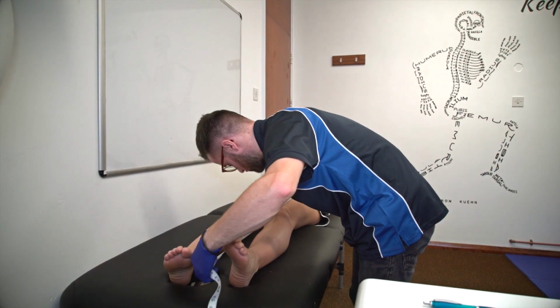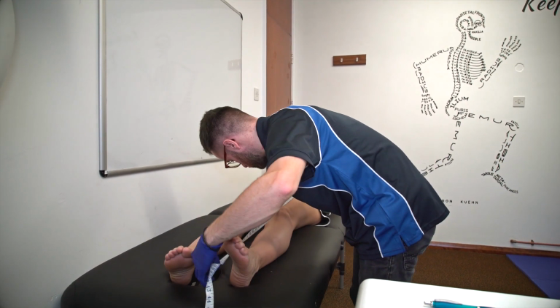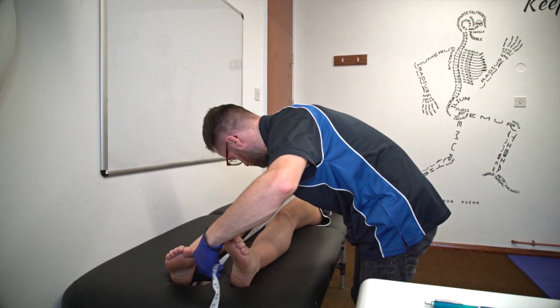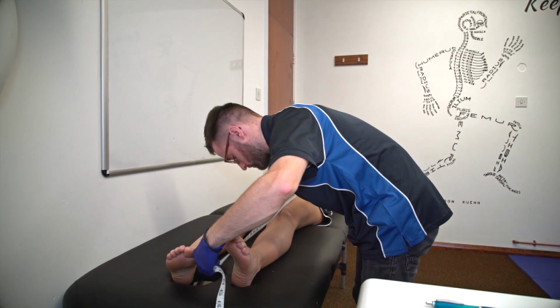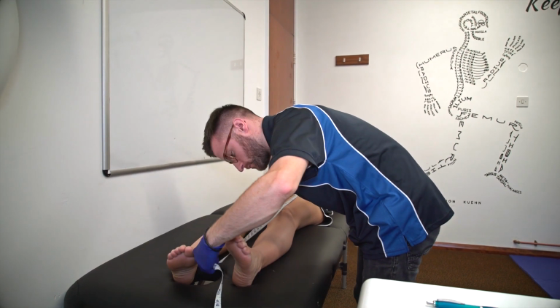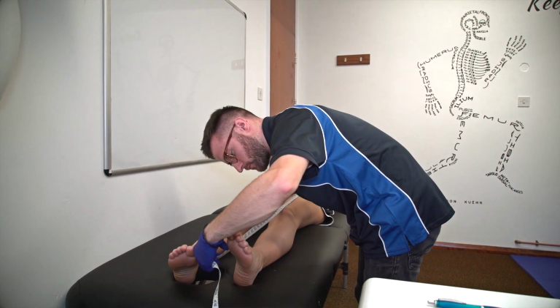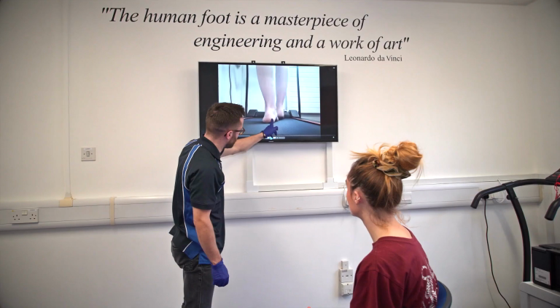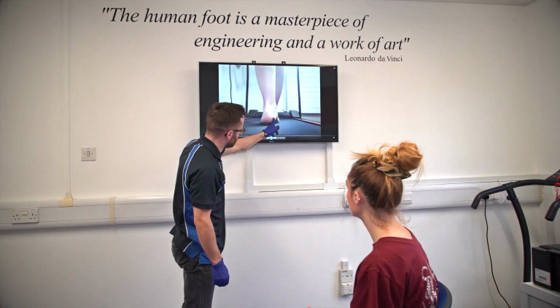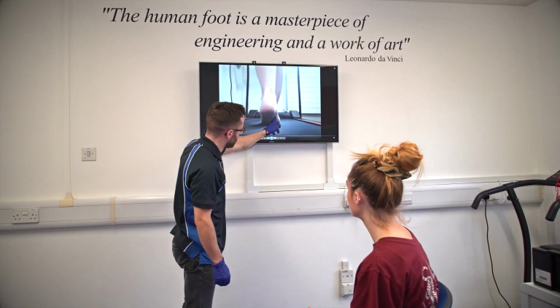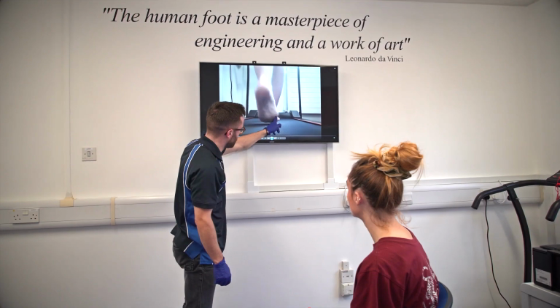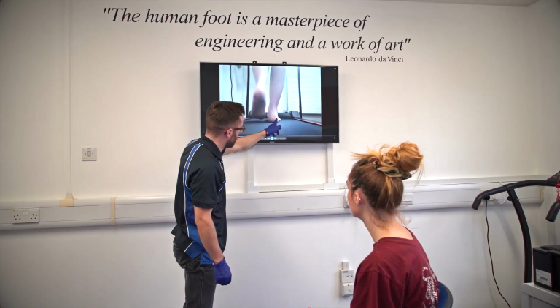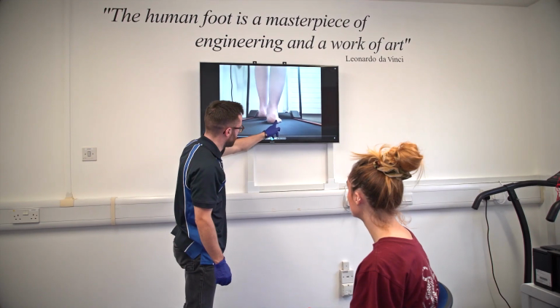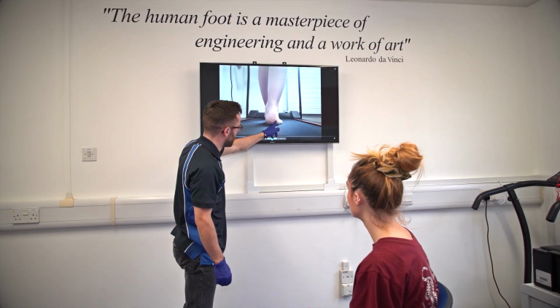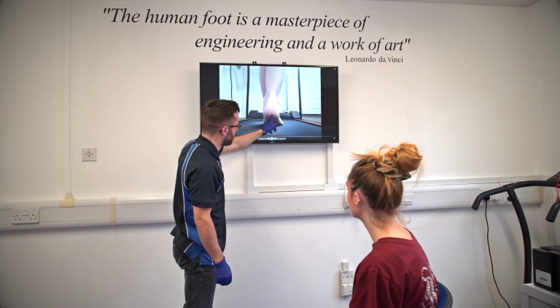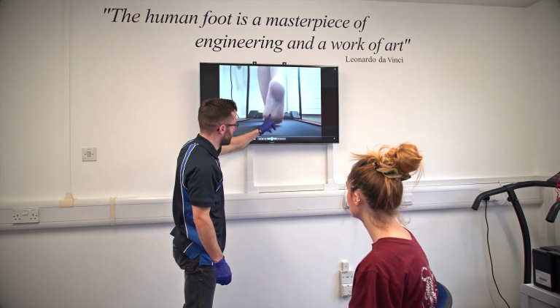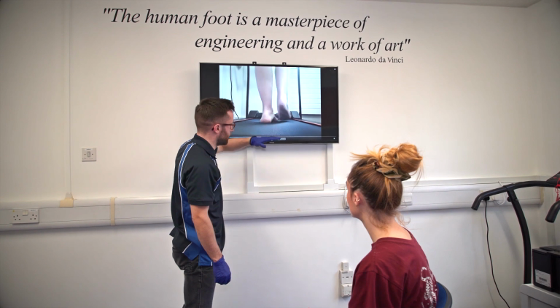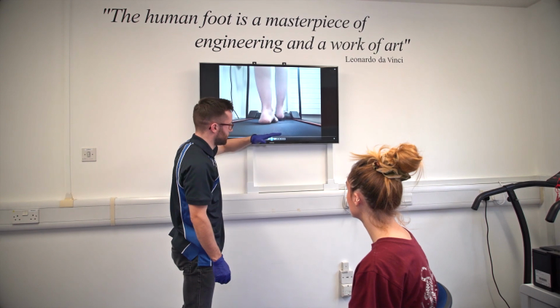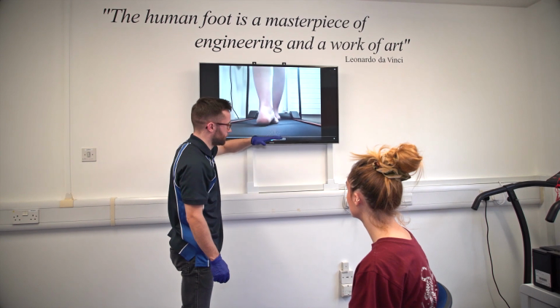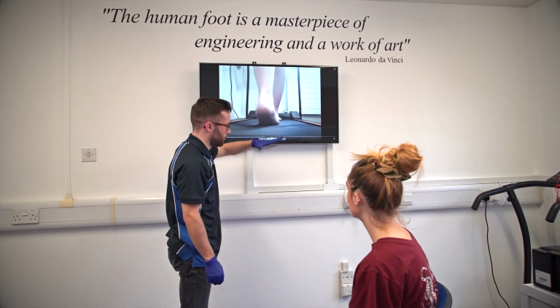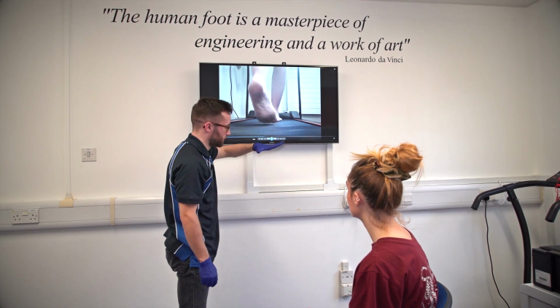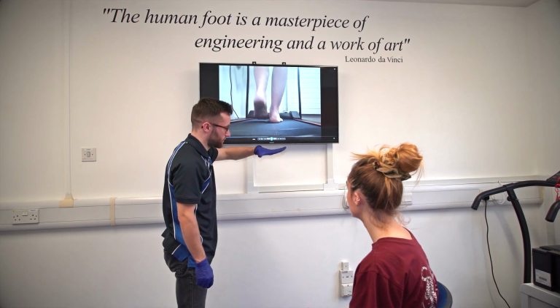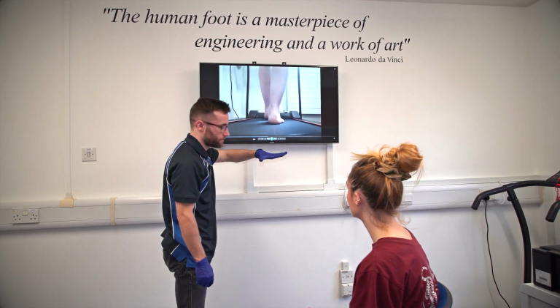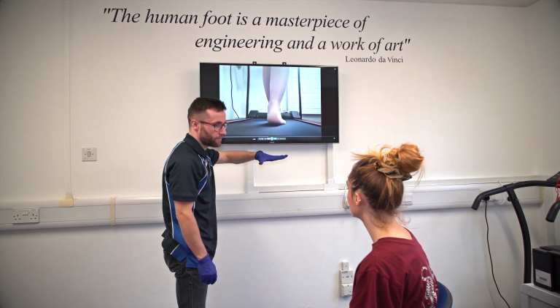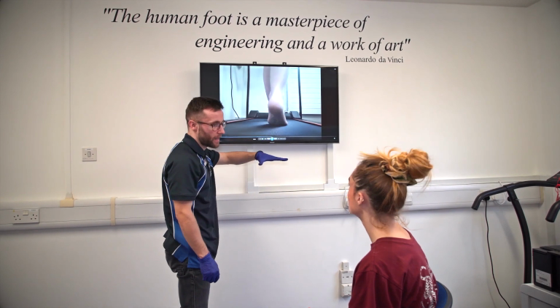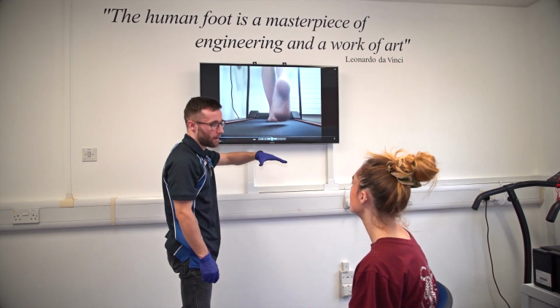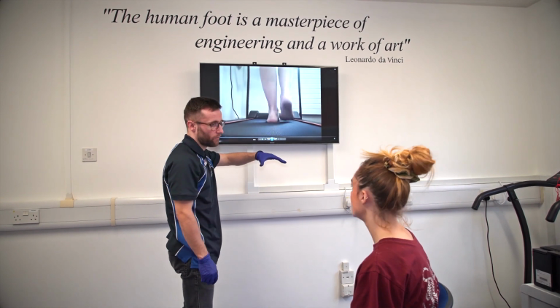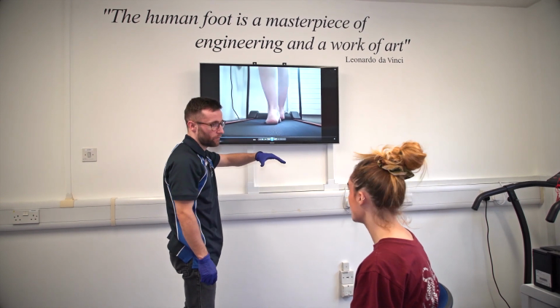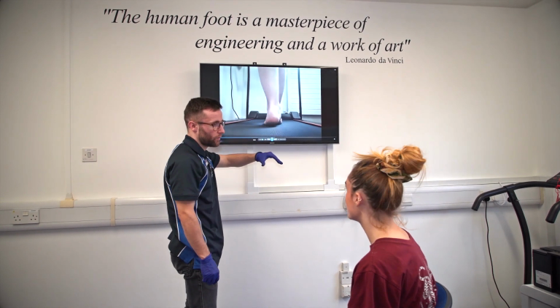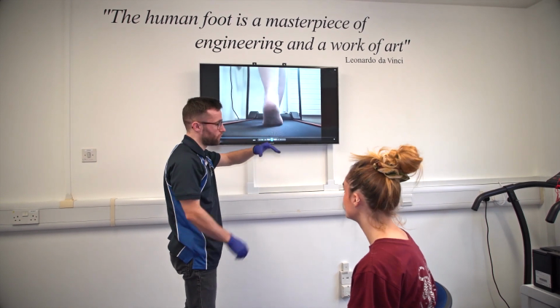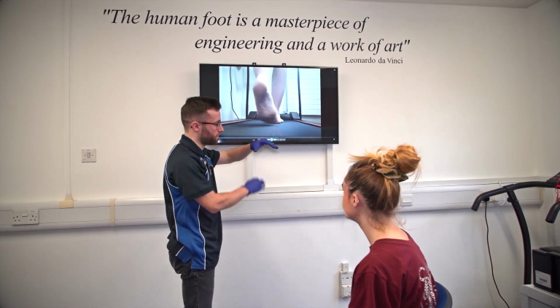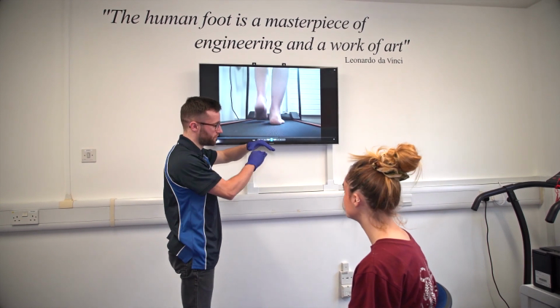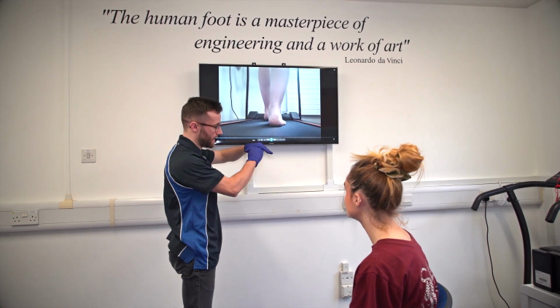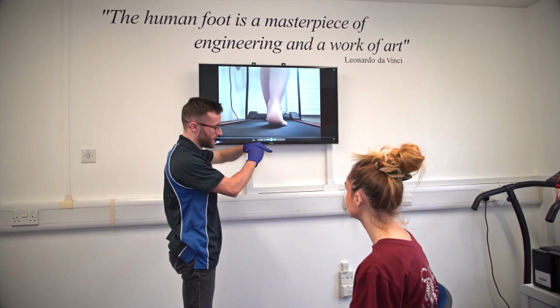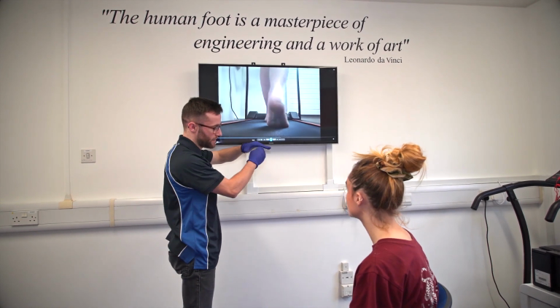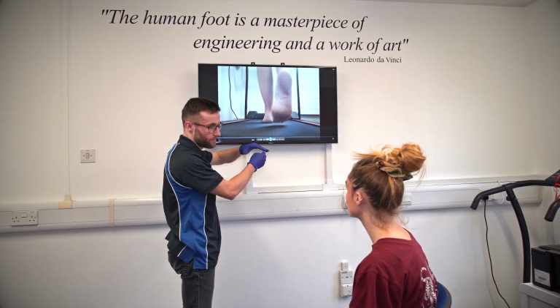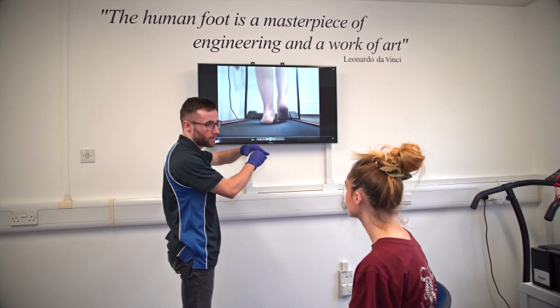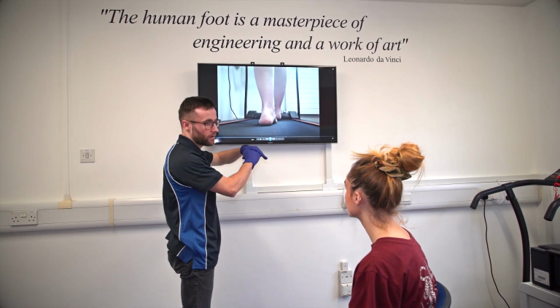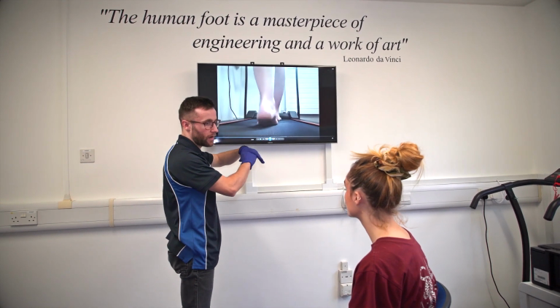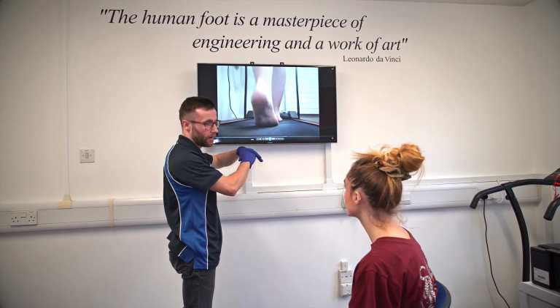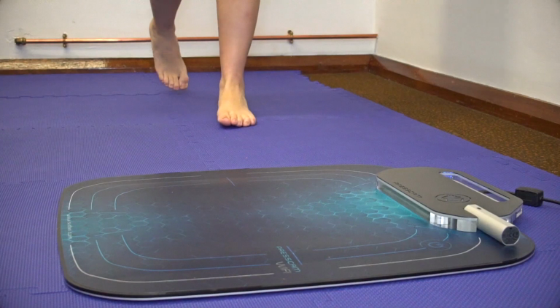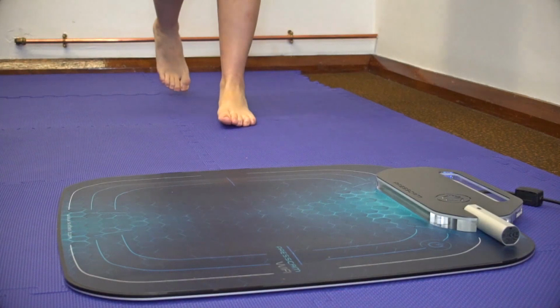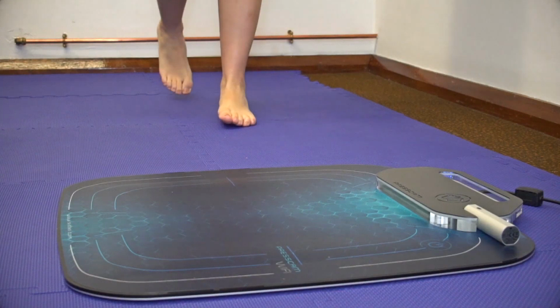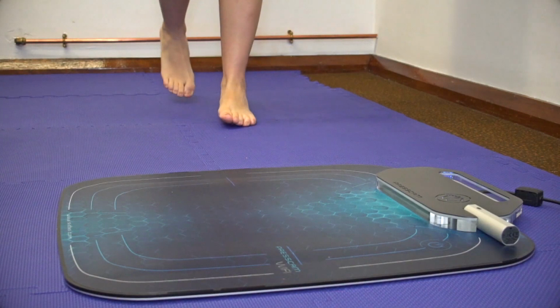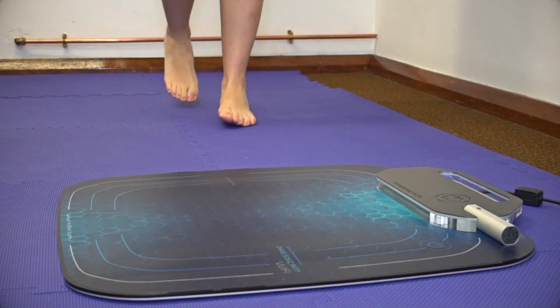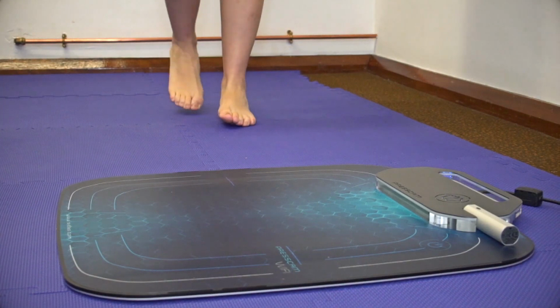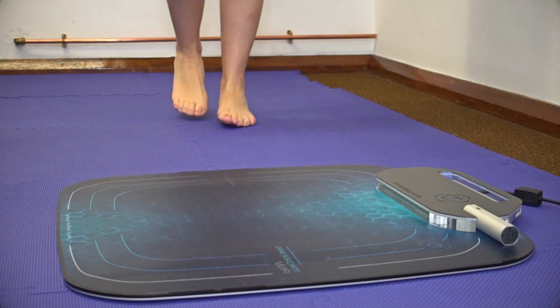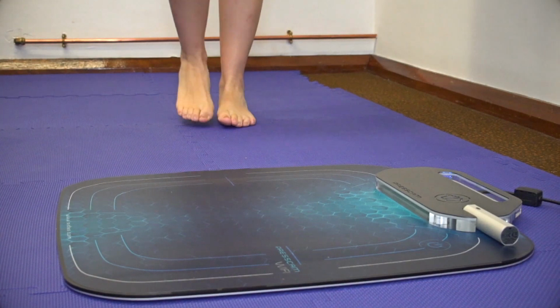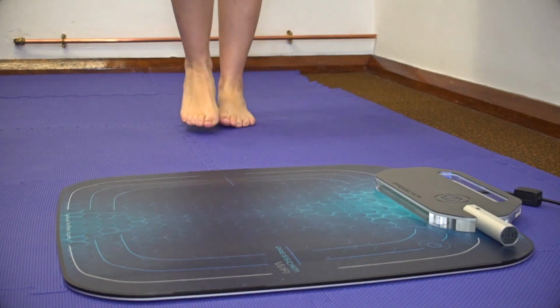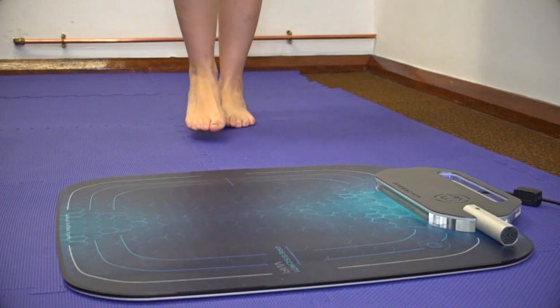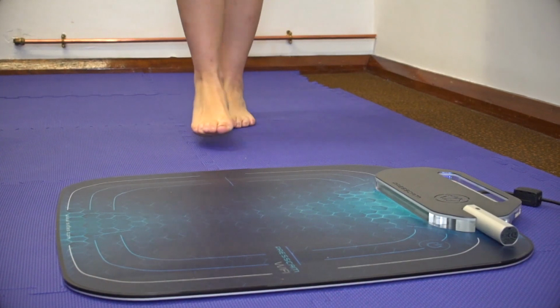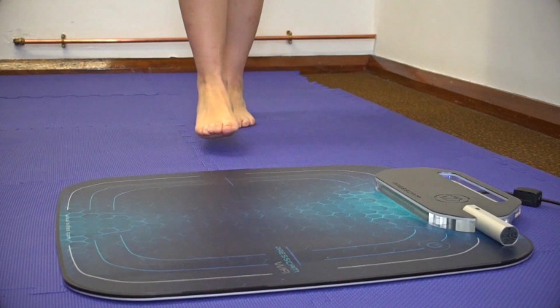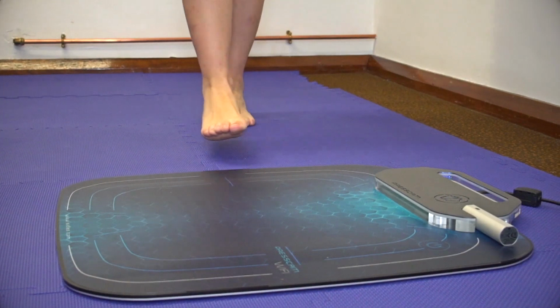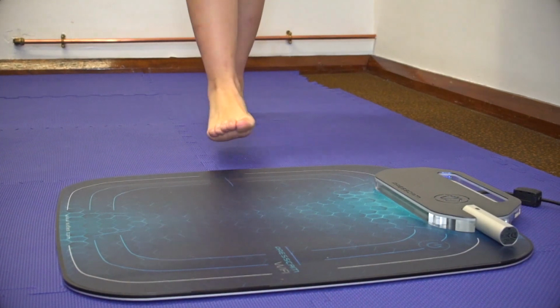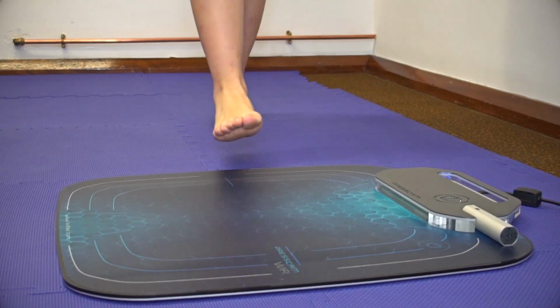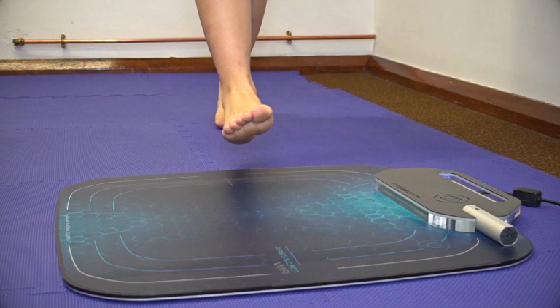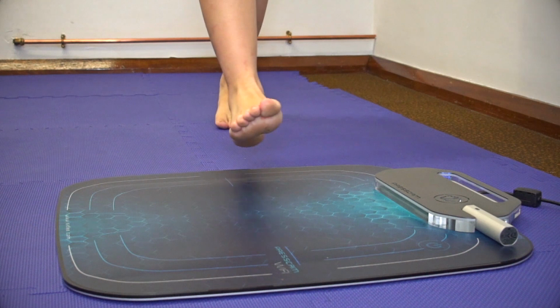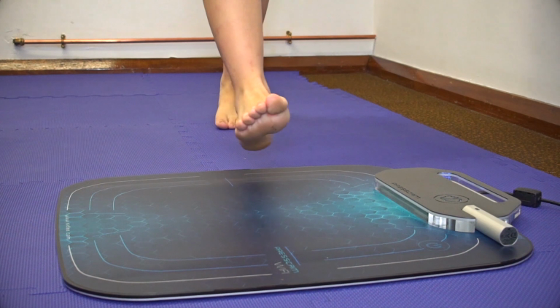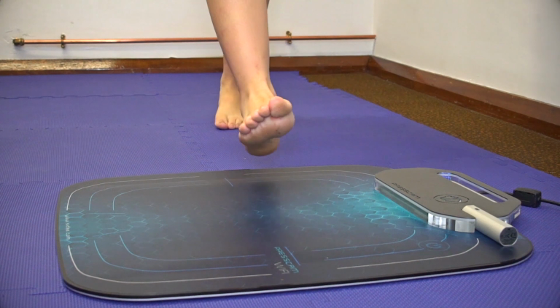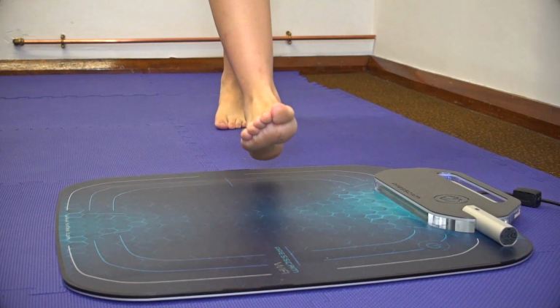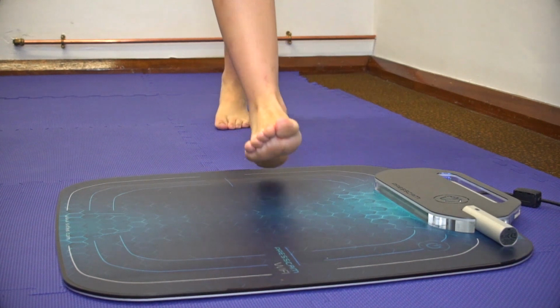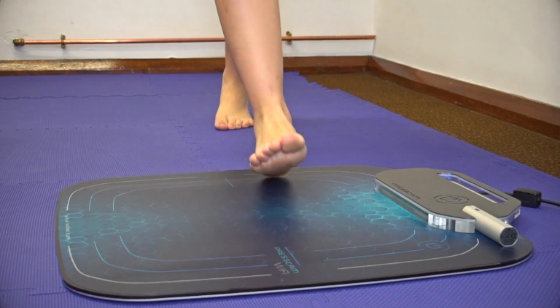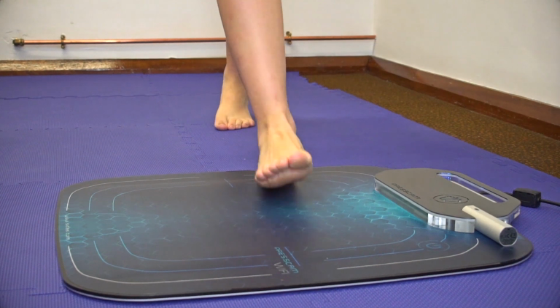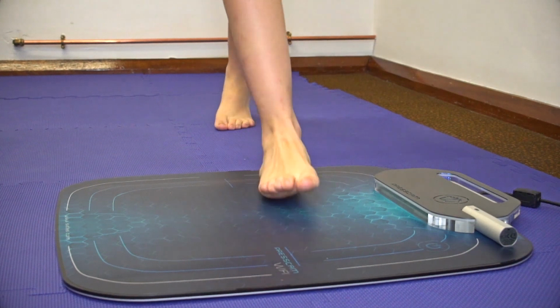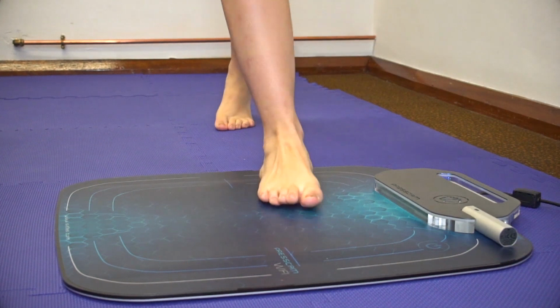We can also use cameras to record your movements on a treadmill and ask you to walk and stand on our pressure plate.